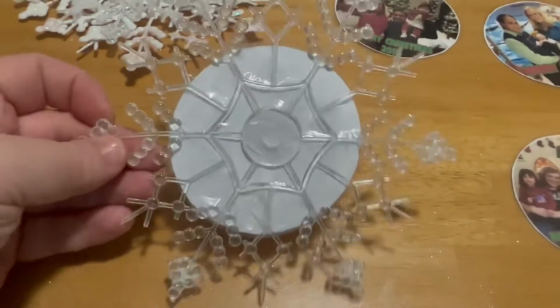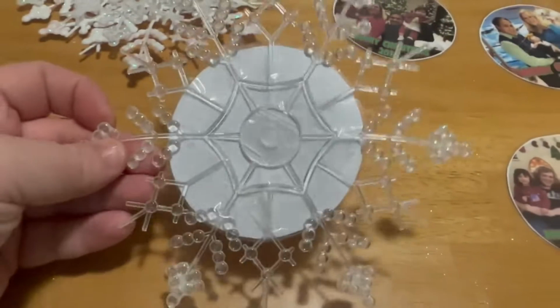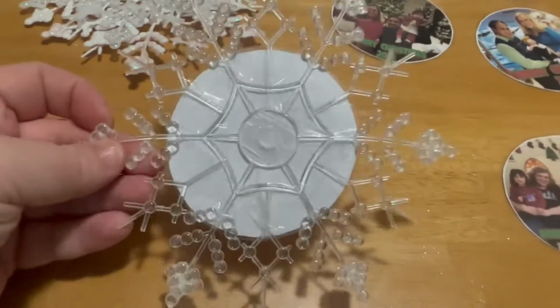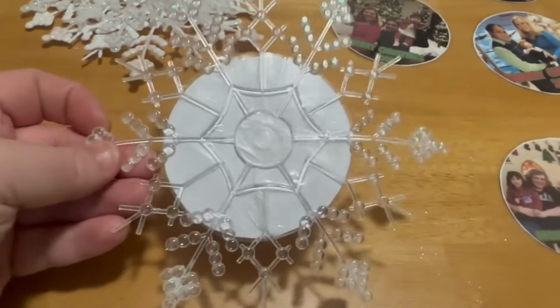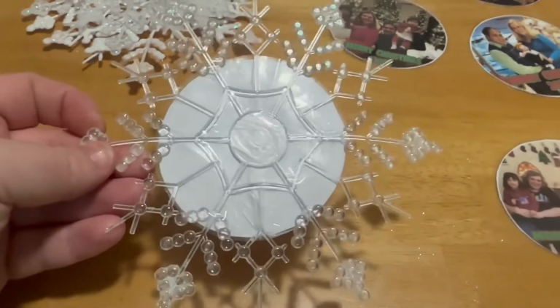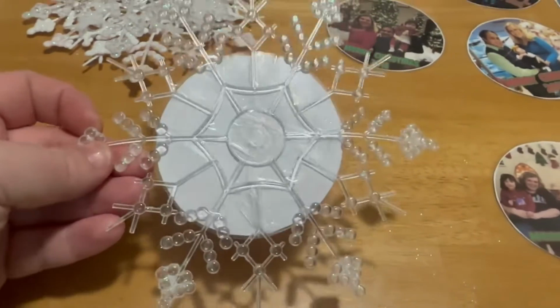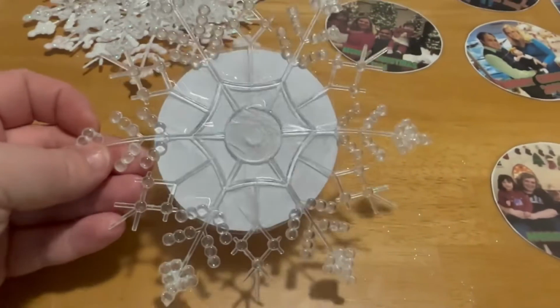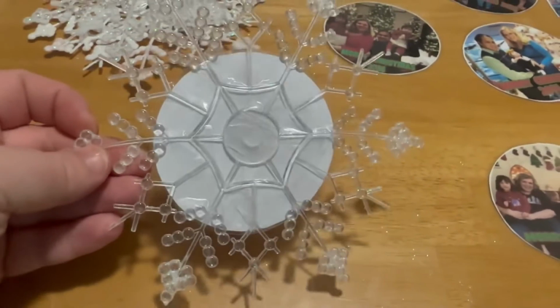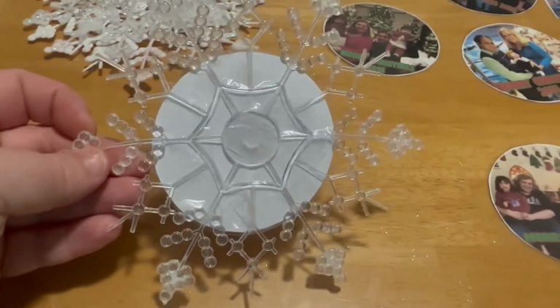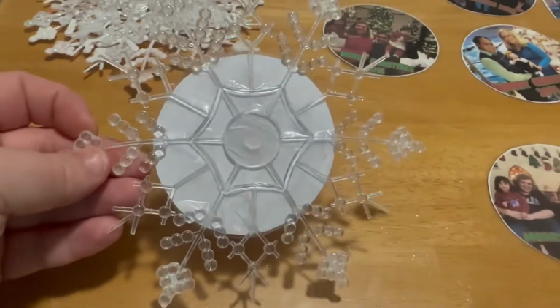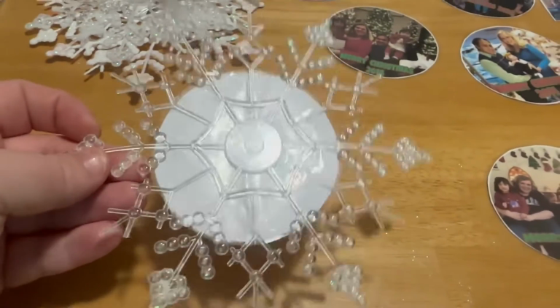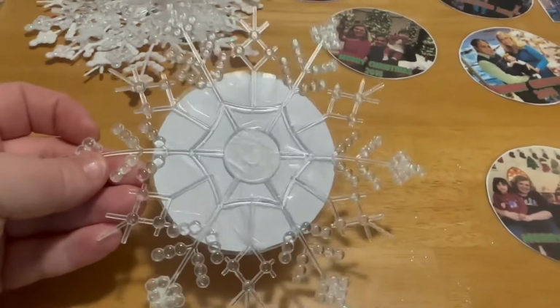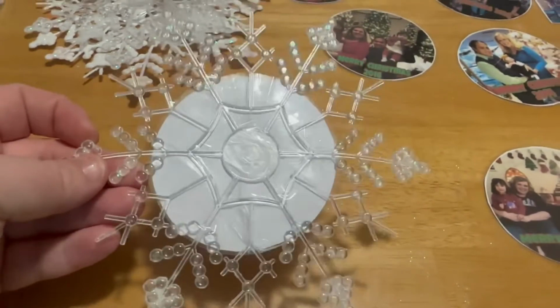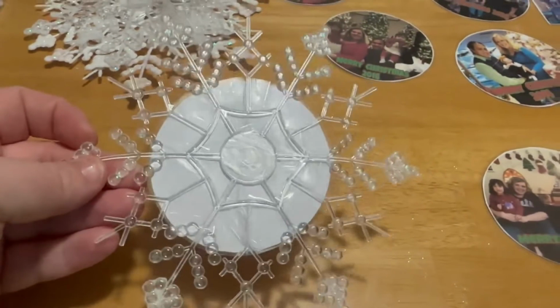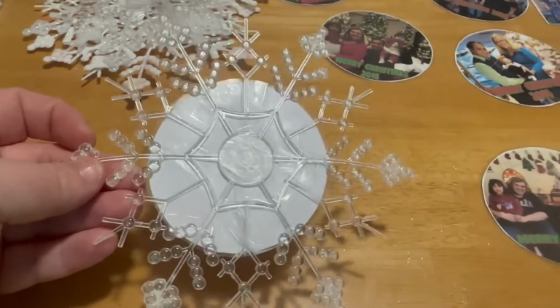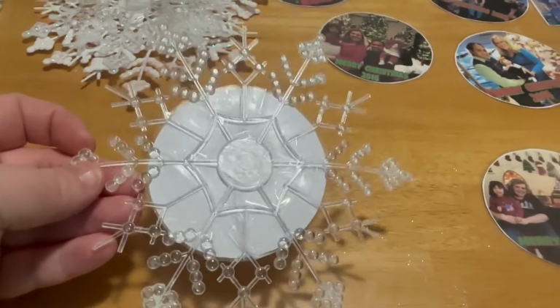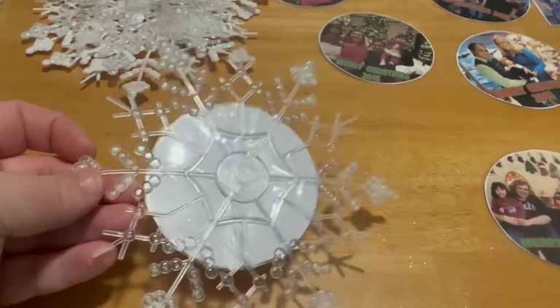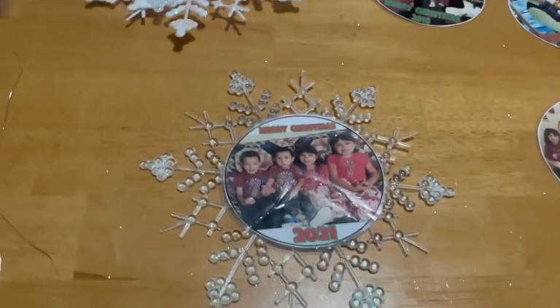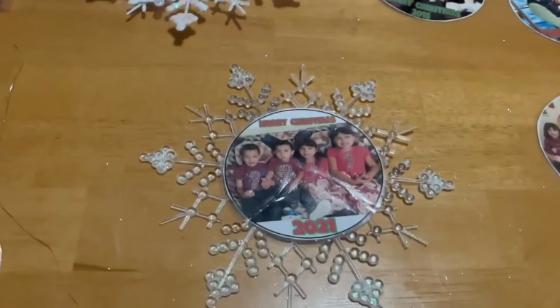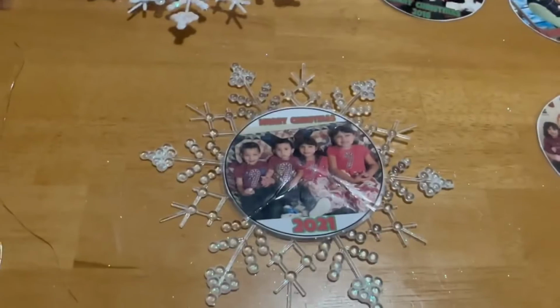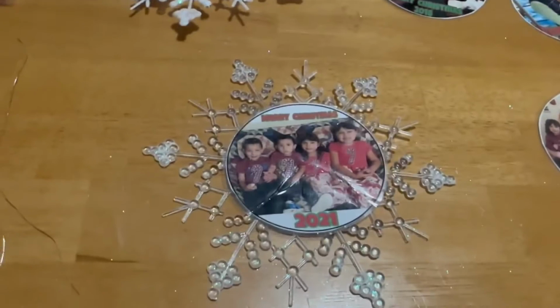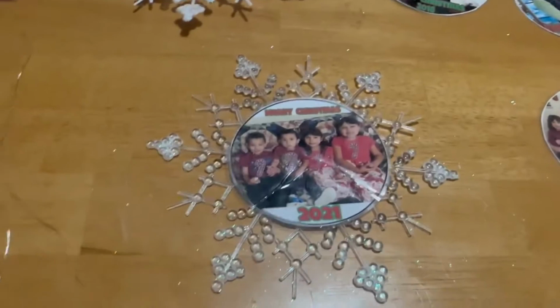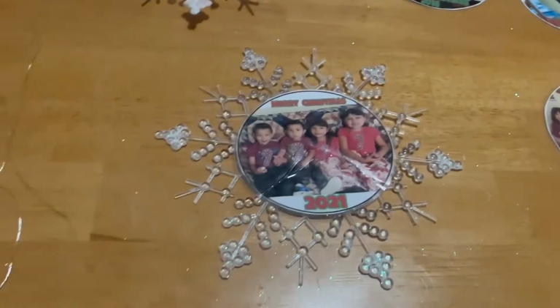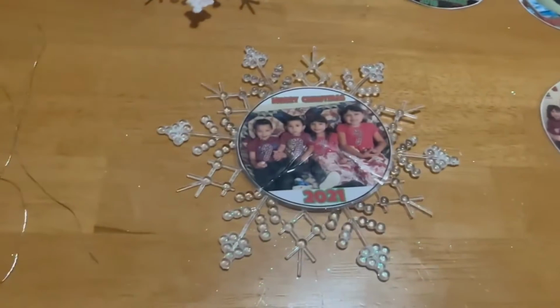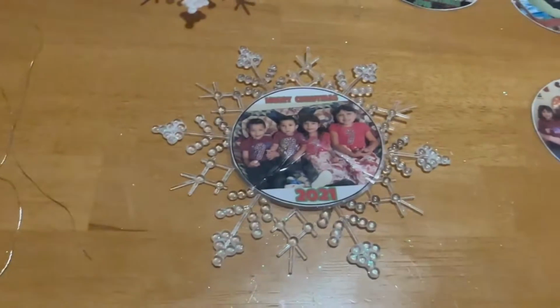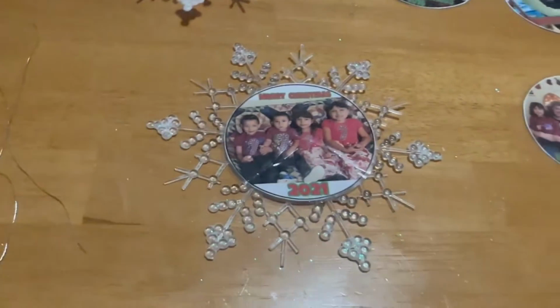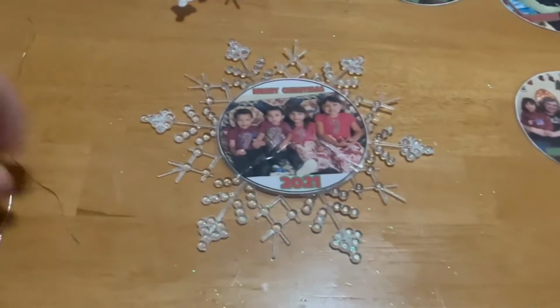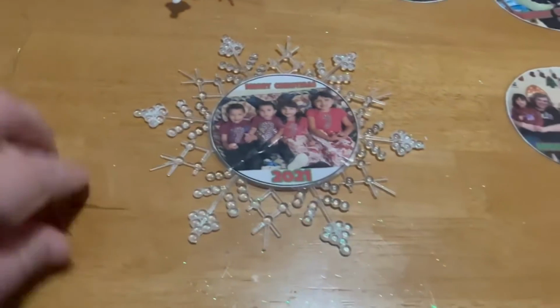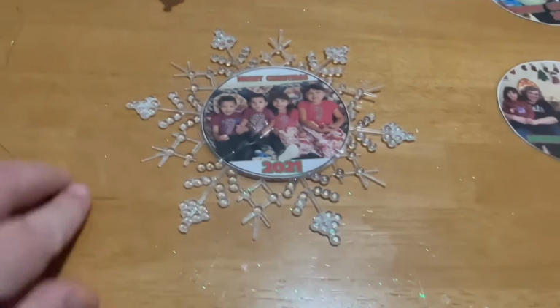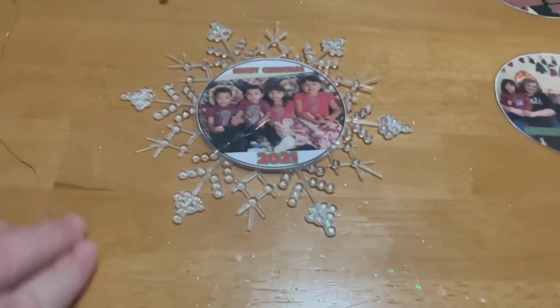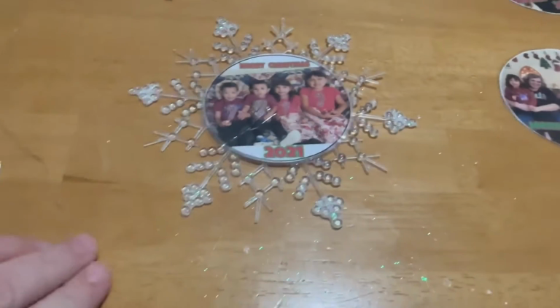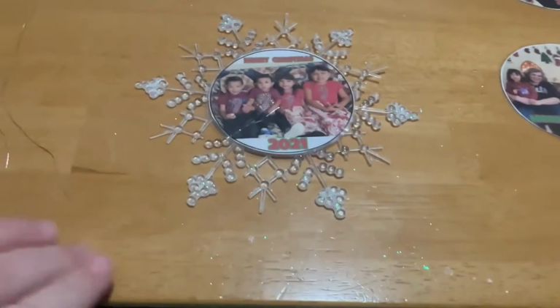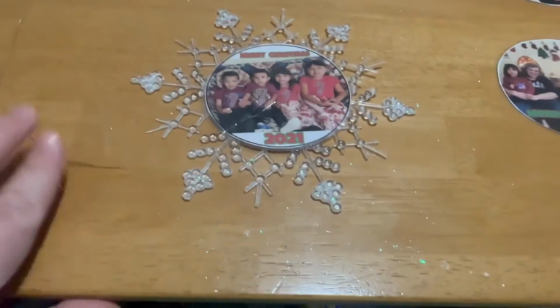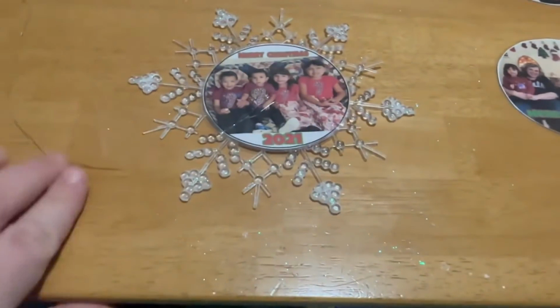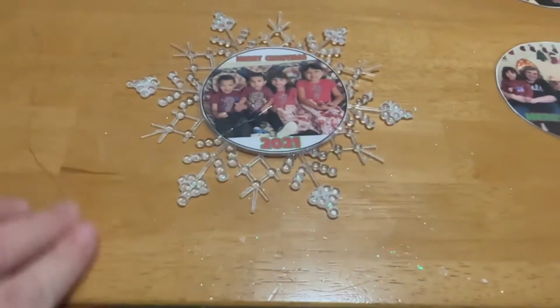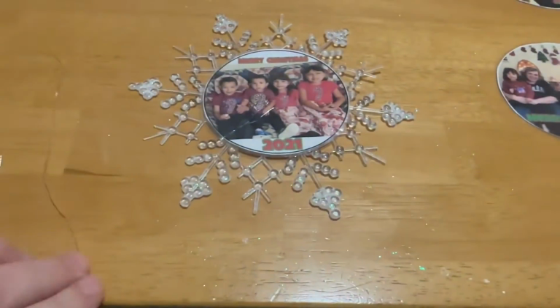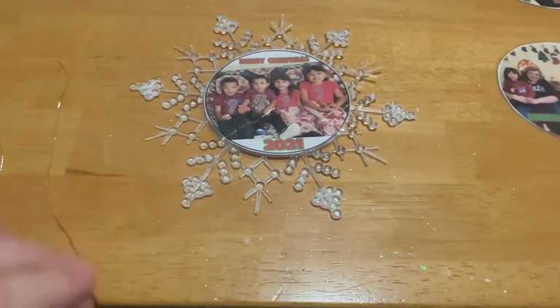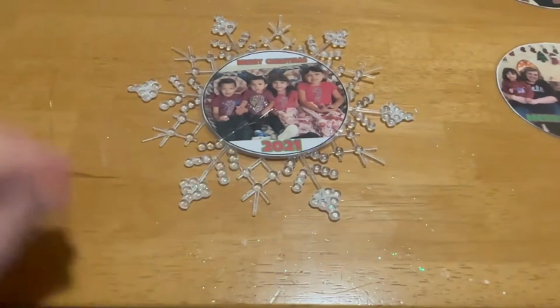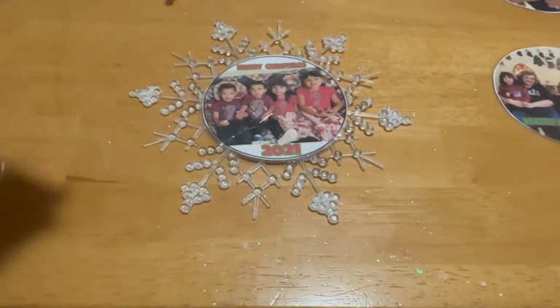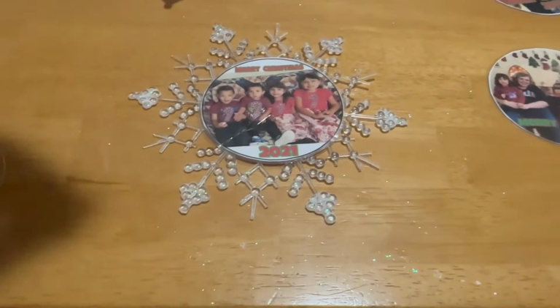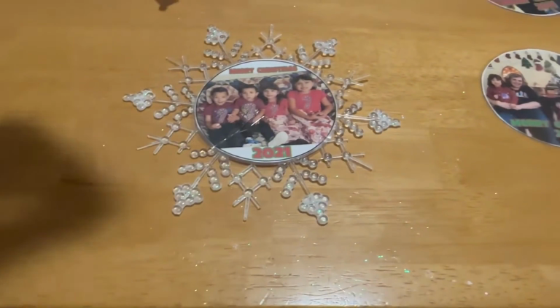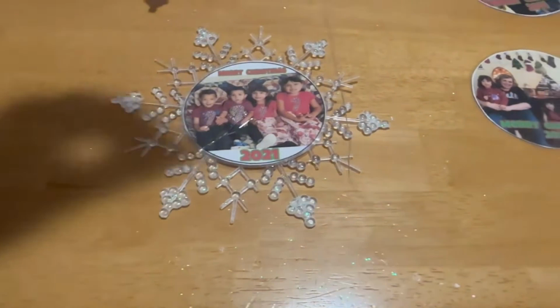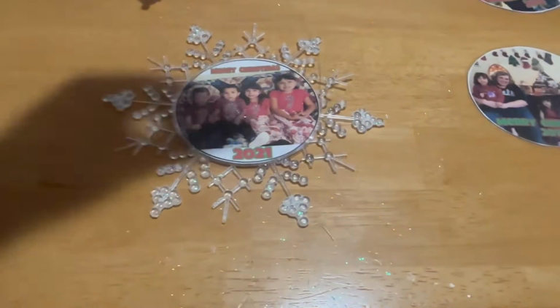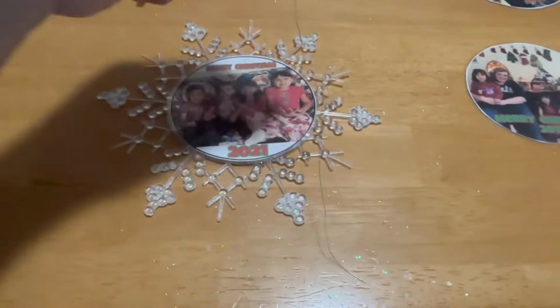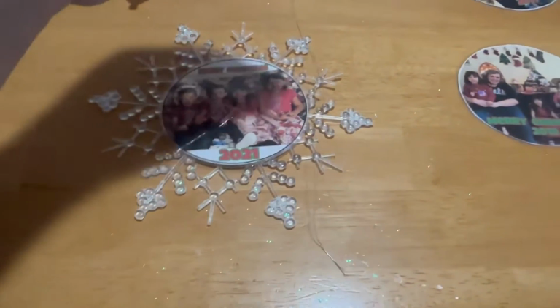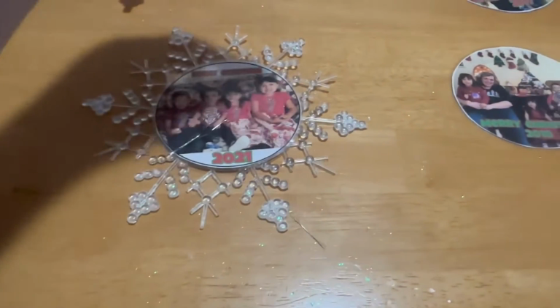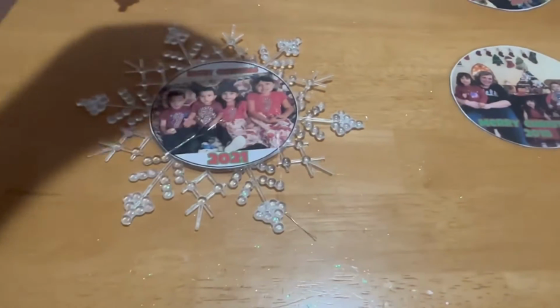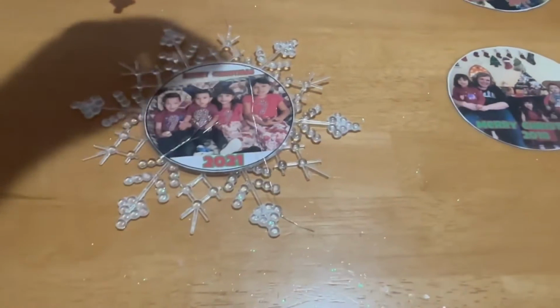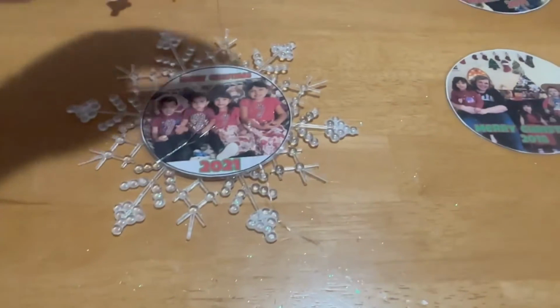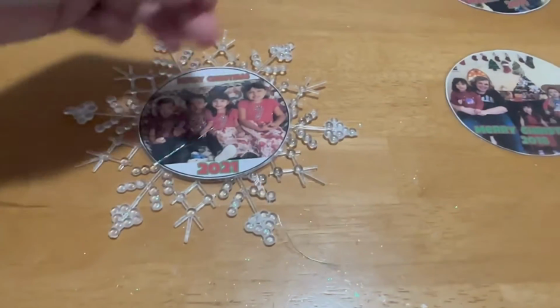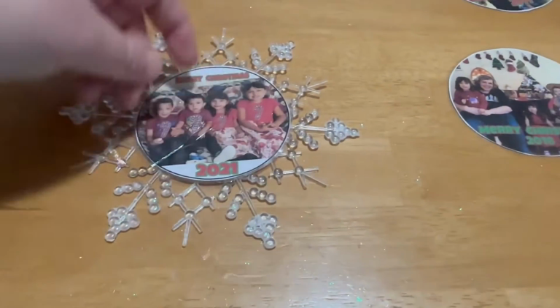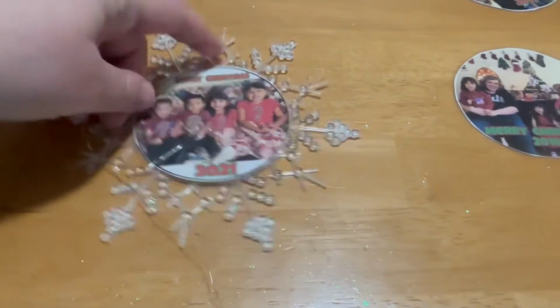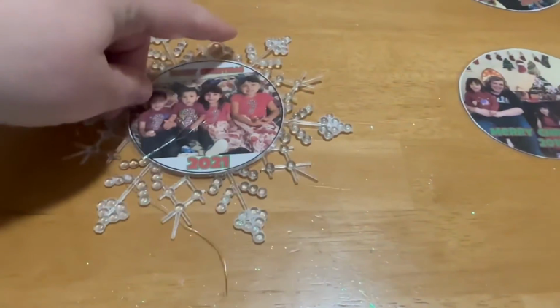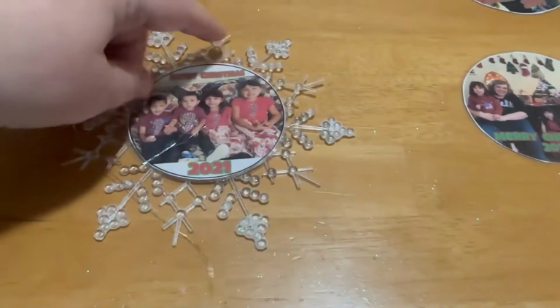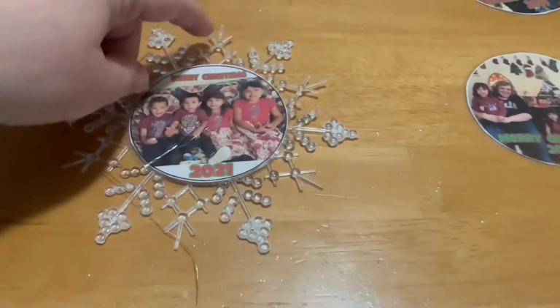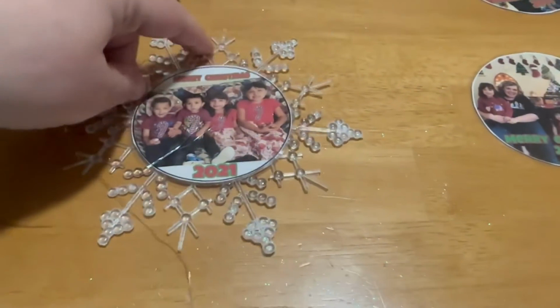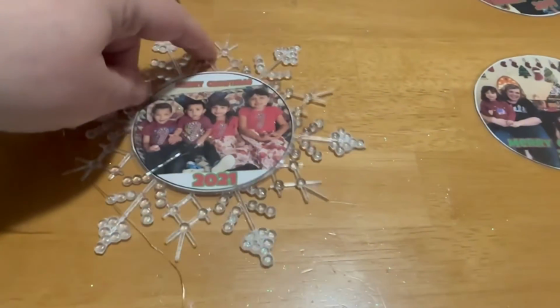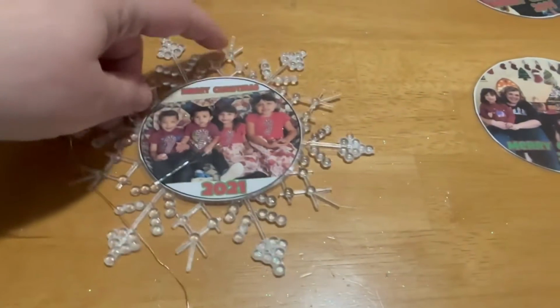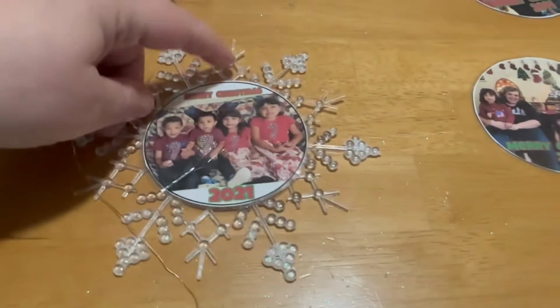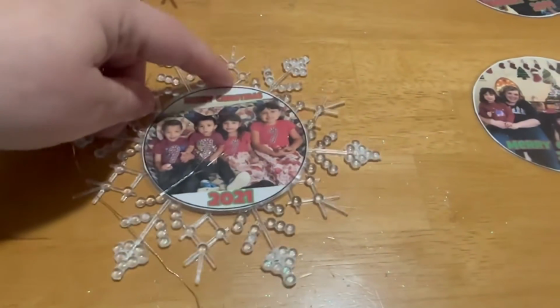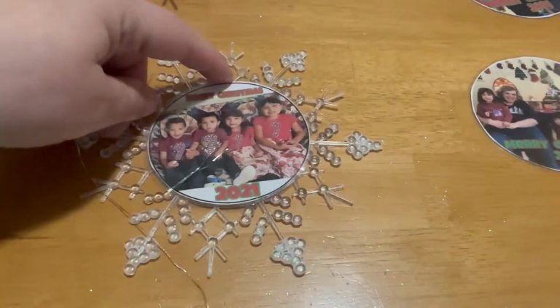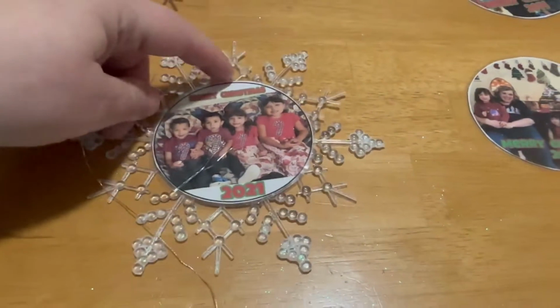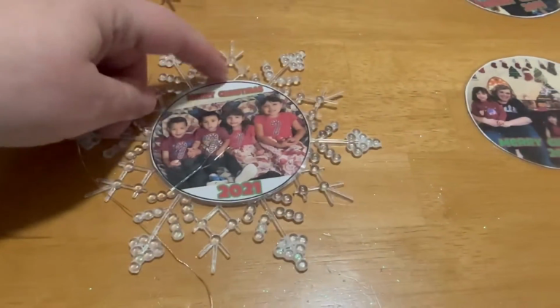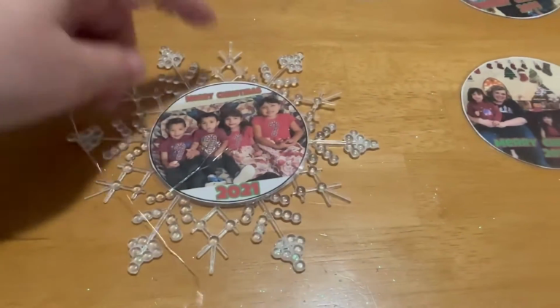I taped it on all around. Now I'm going to take one of these strings that it came with and make a loop right here.